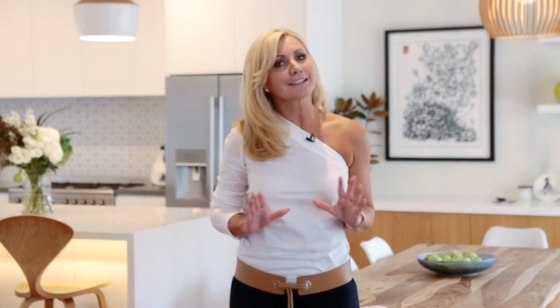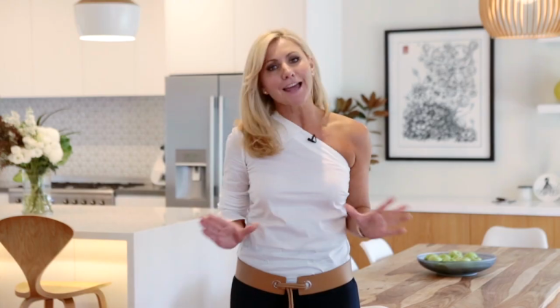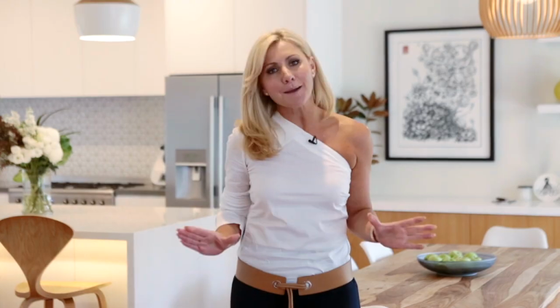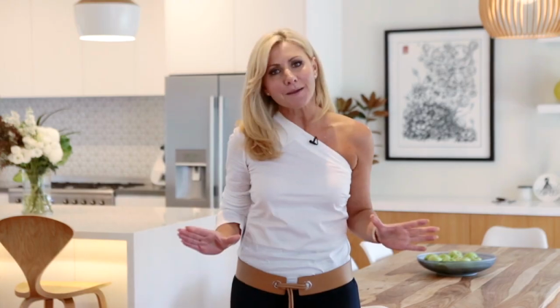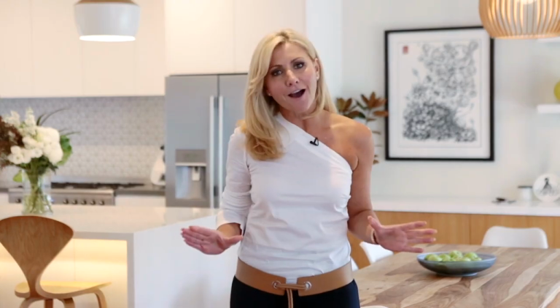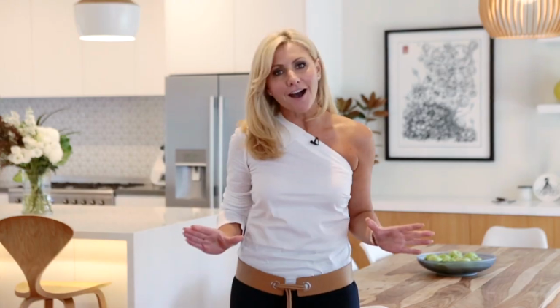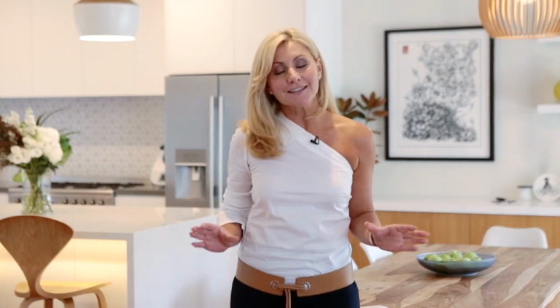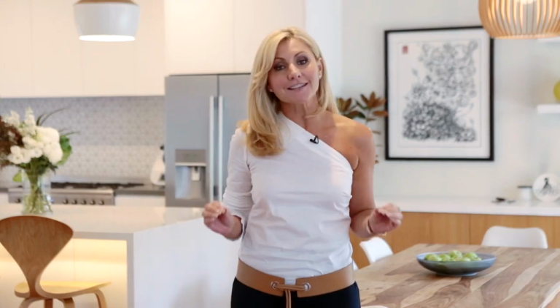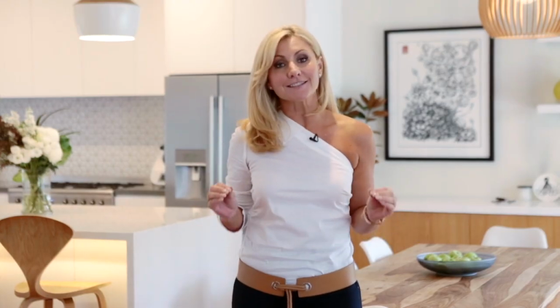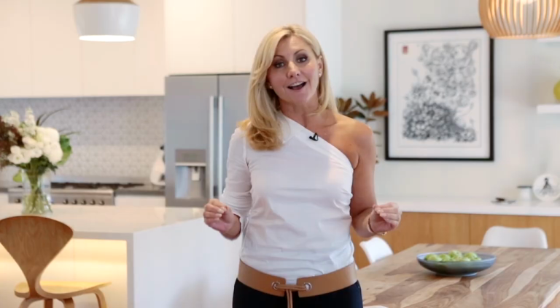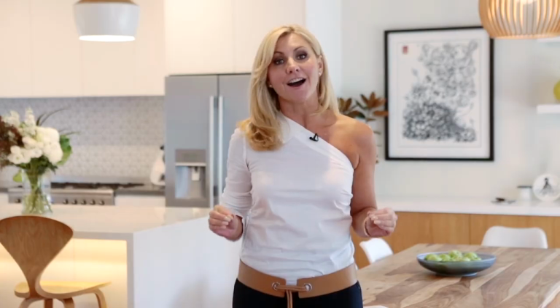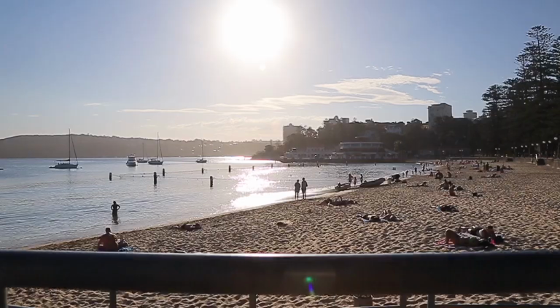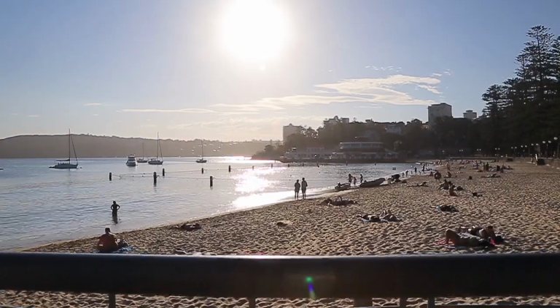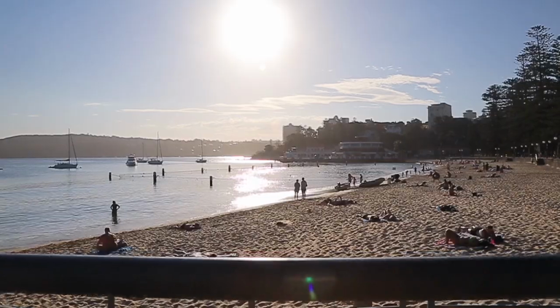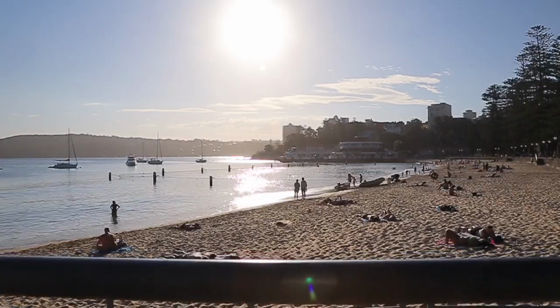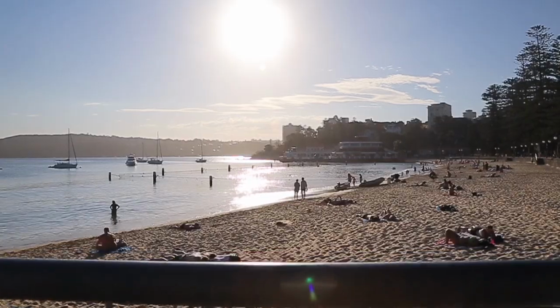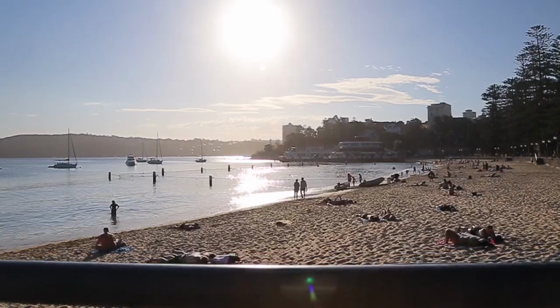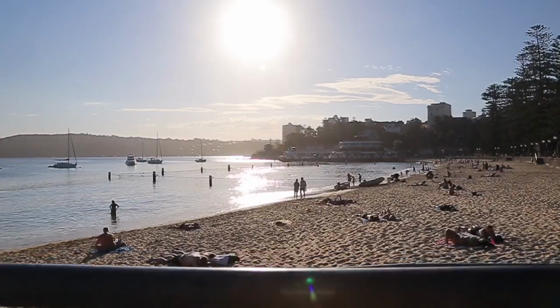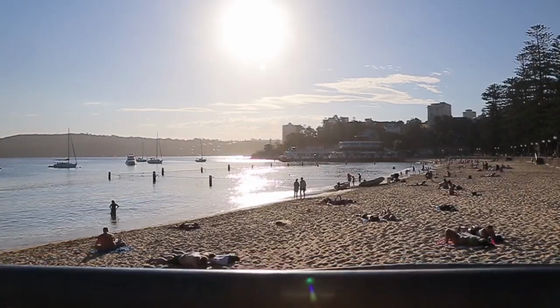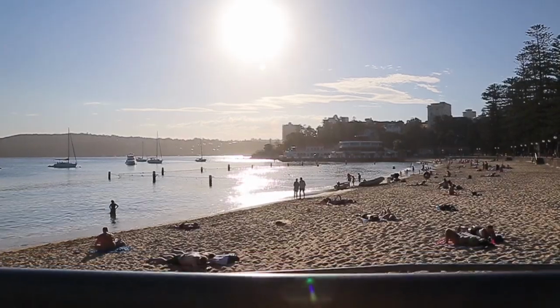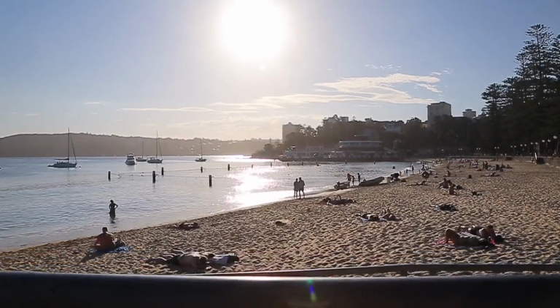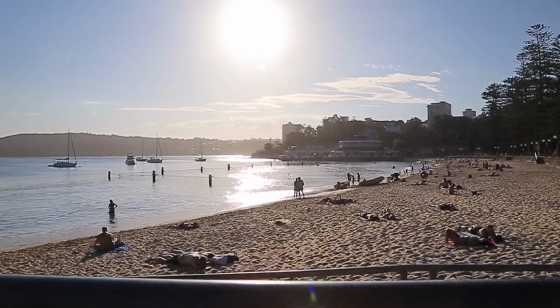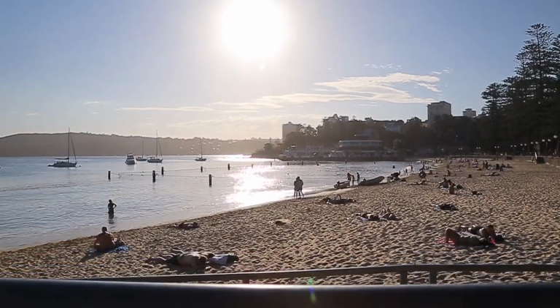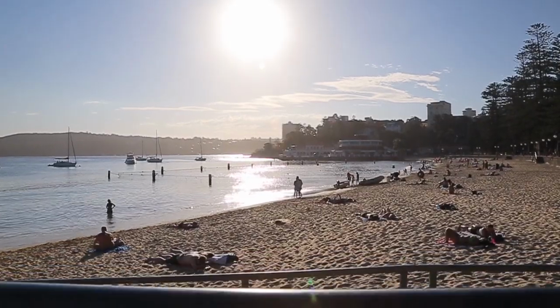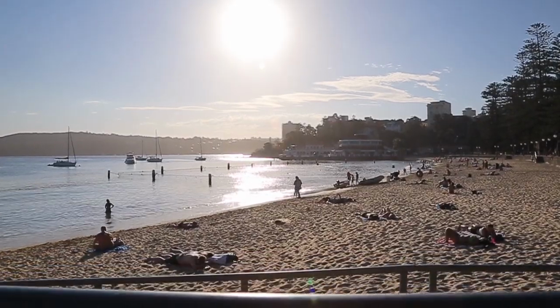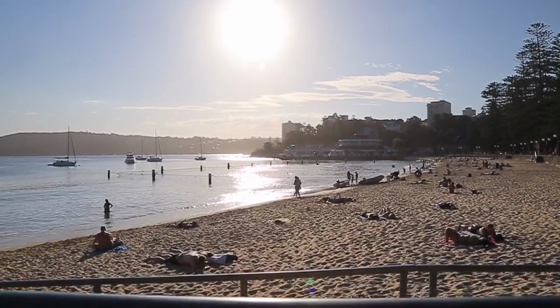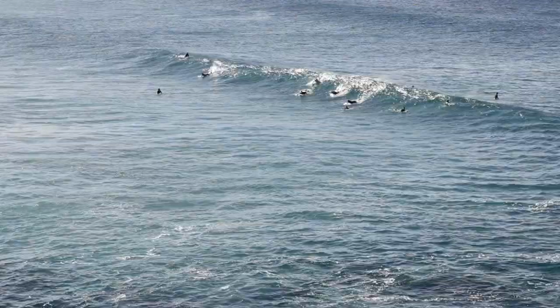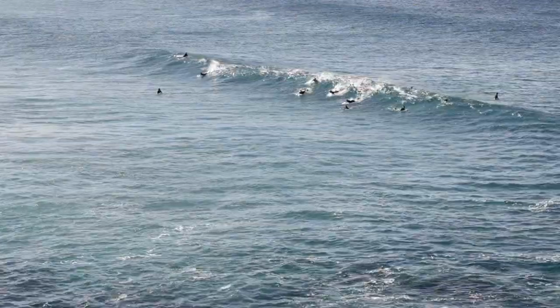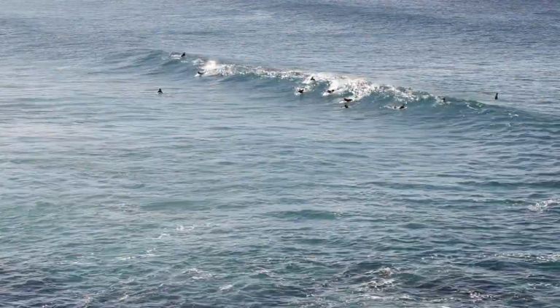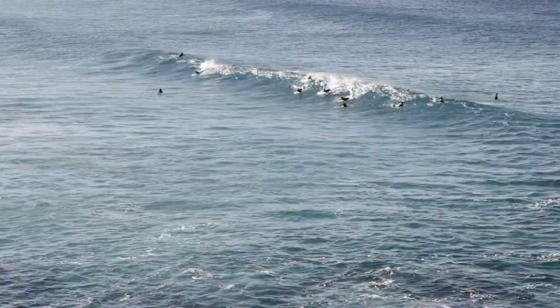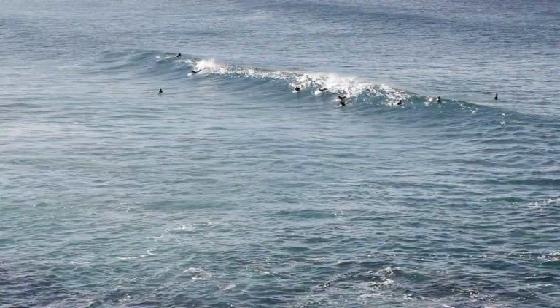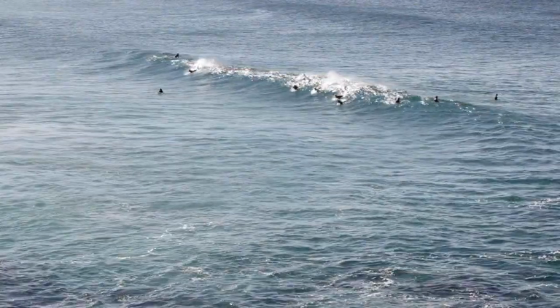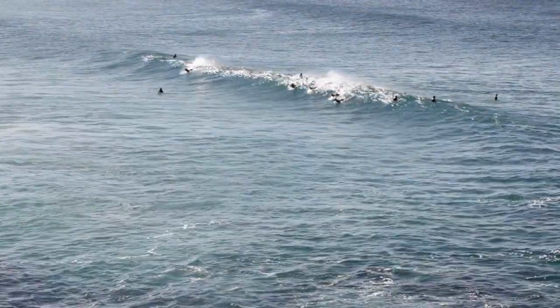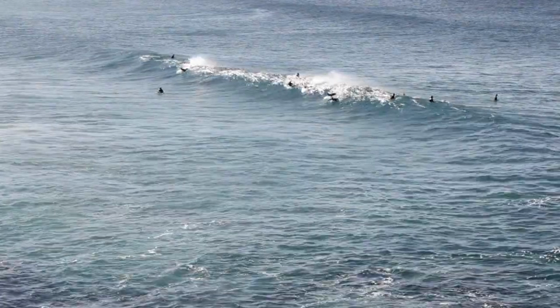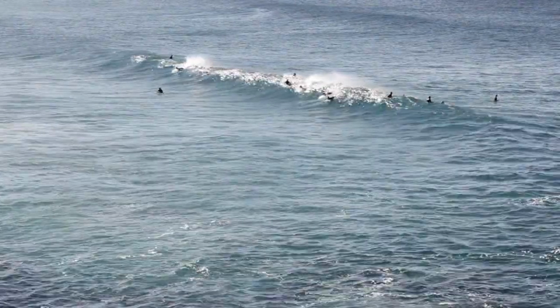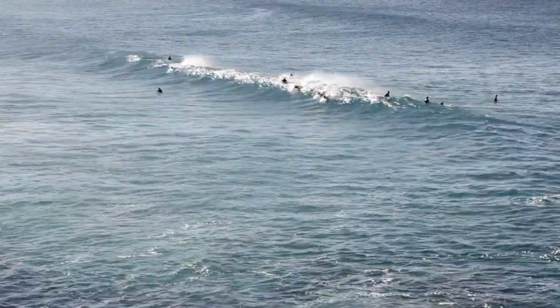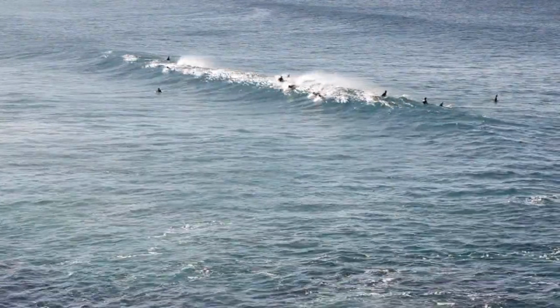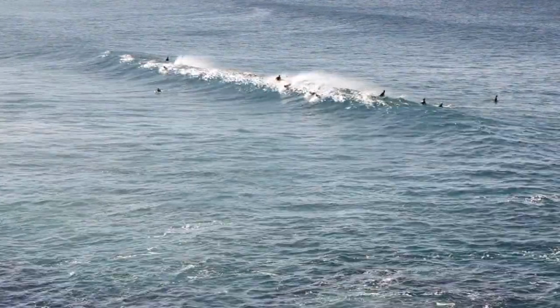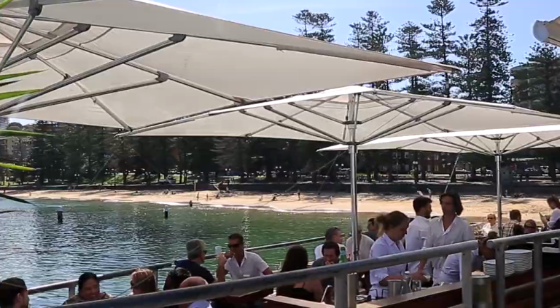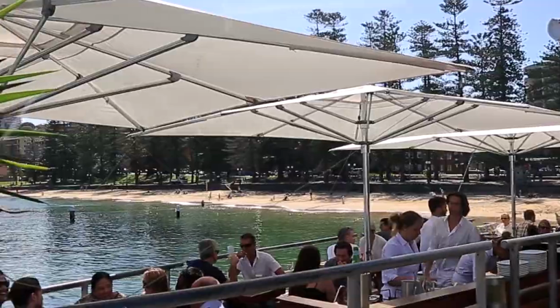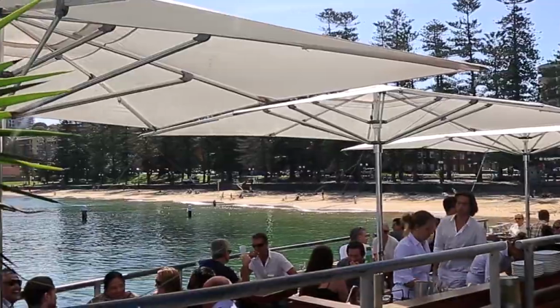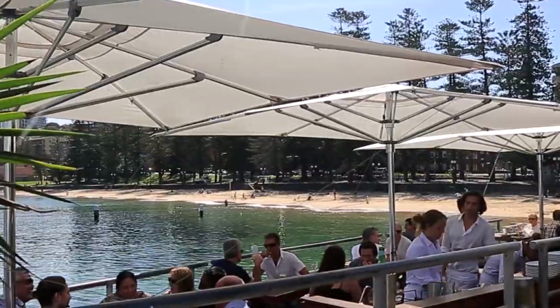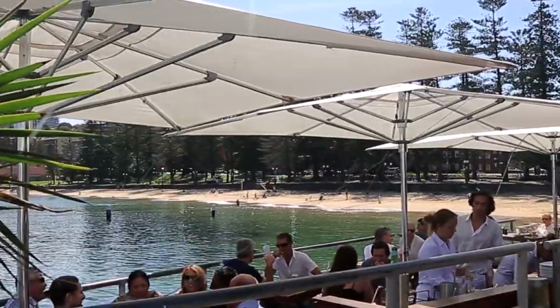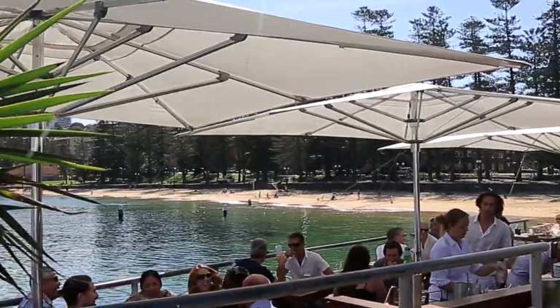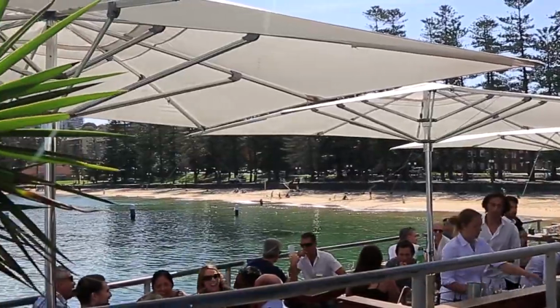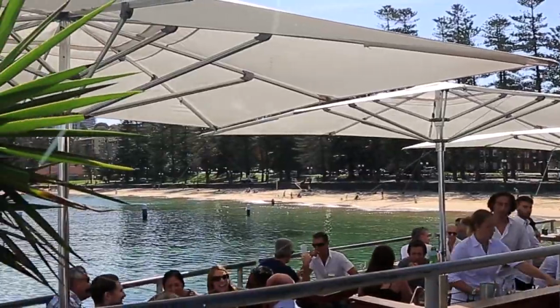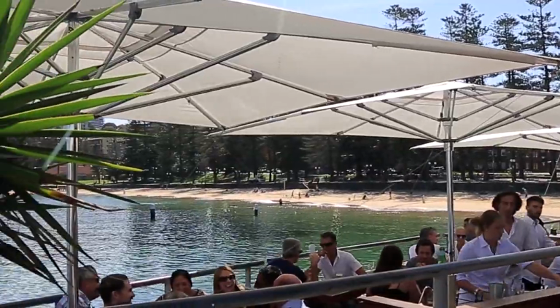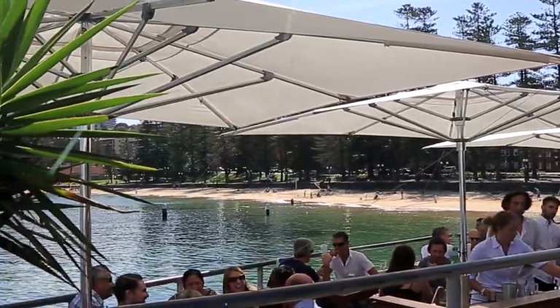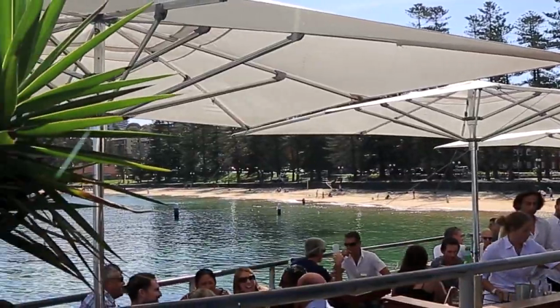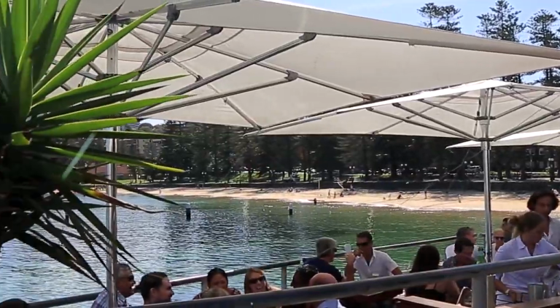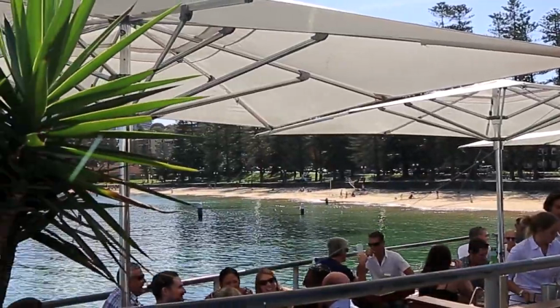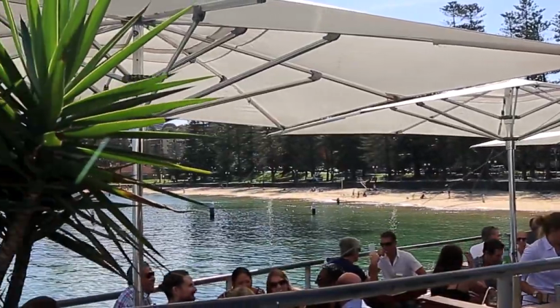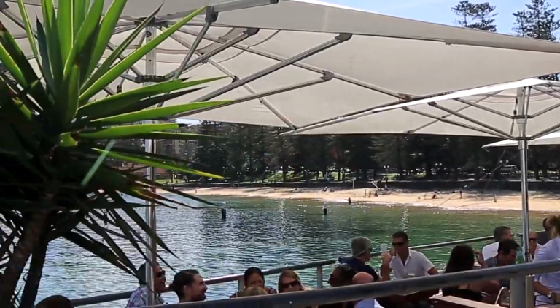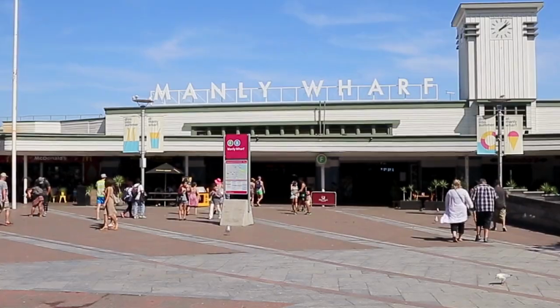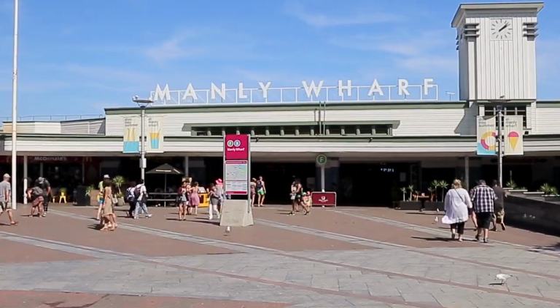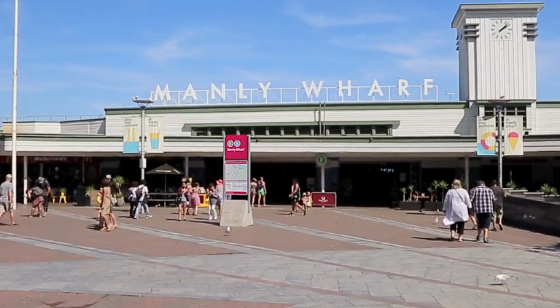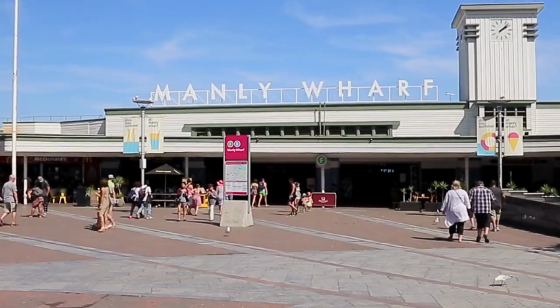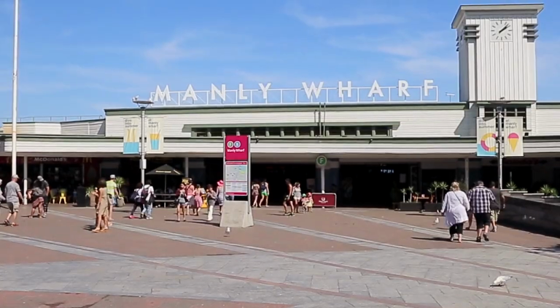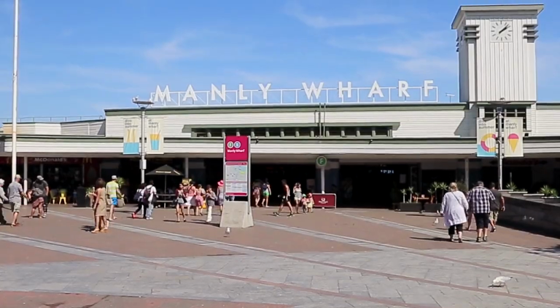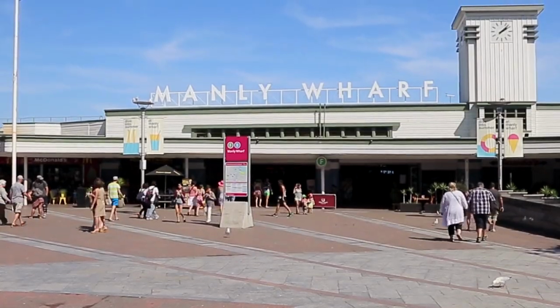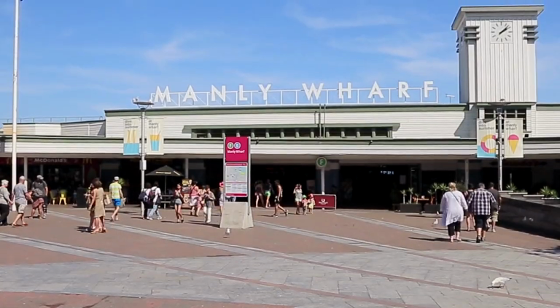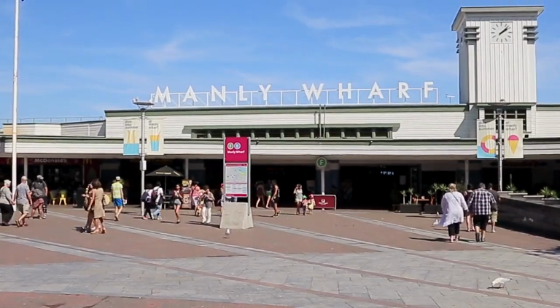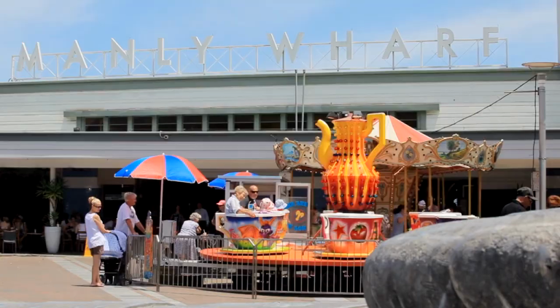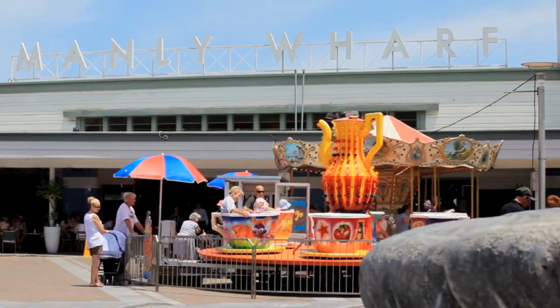Alambi Heights is ideal — it's really central if you'd like to head down to Manly Beach and enjoy the cafes and the restaurants. It is ideal.